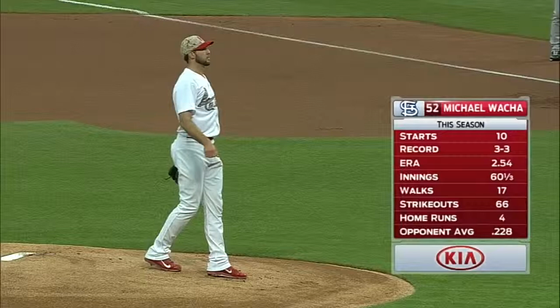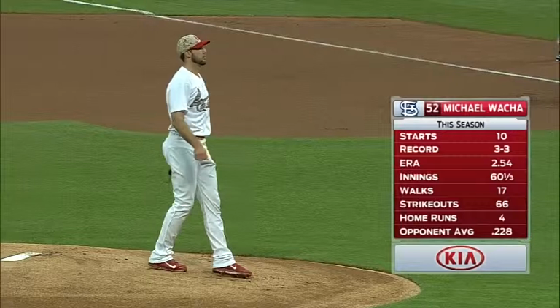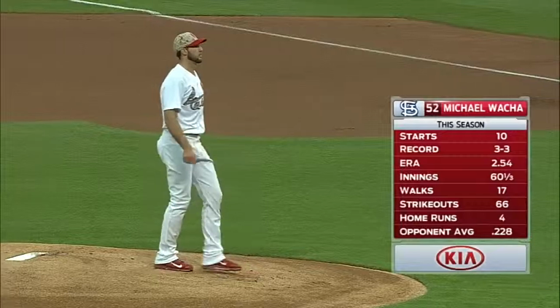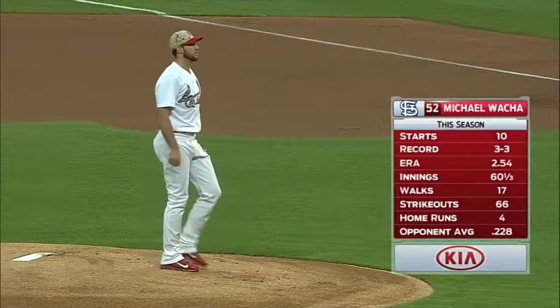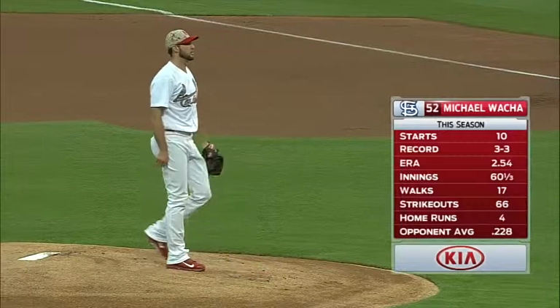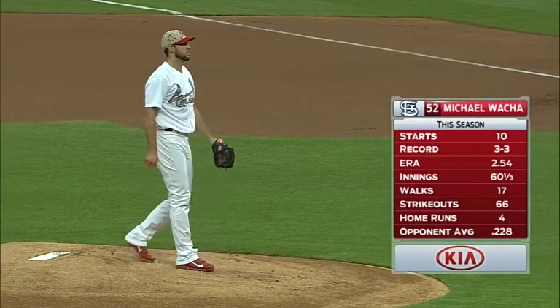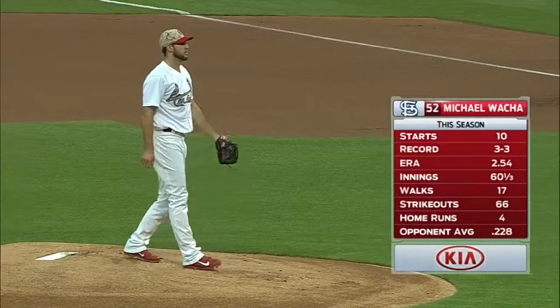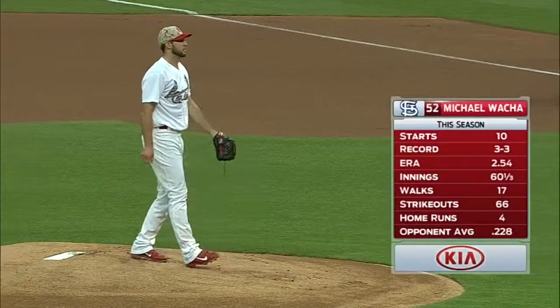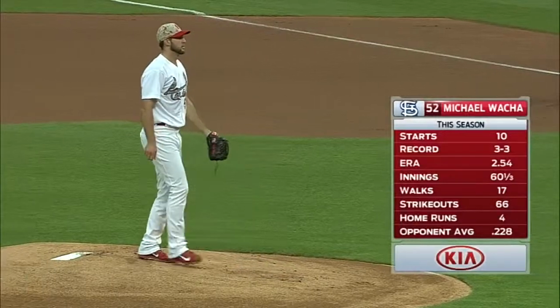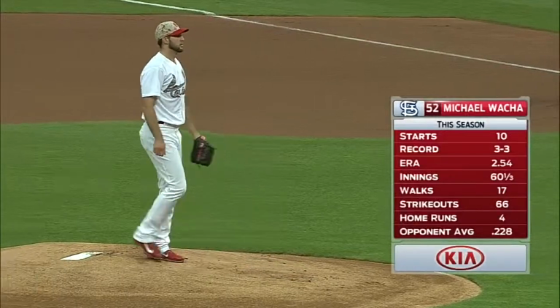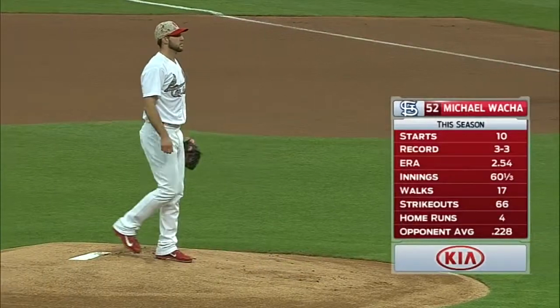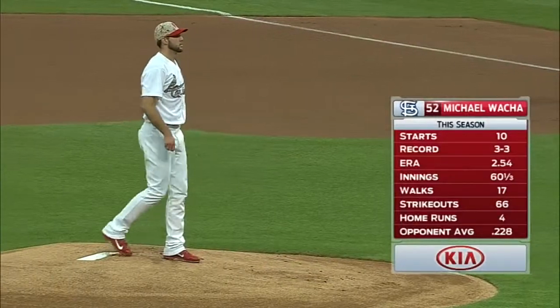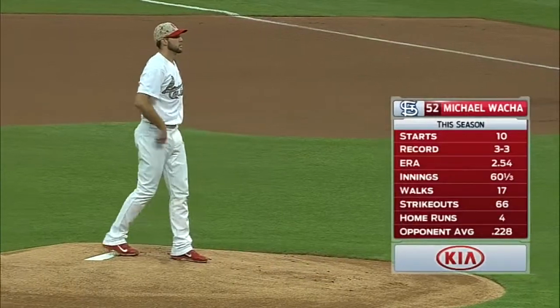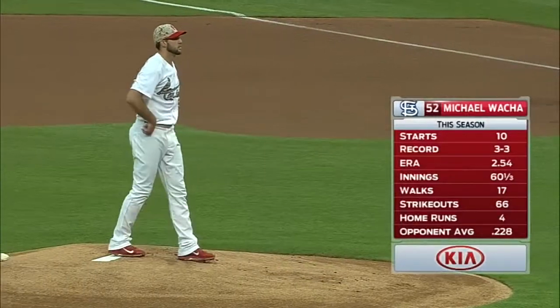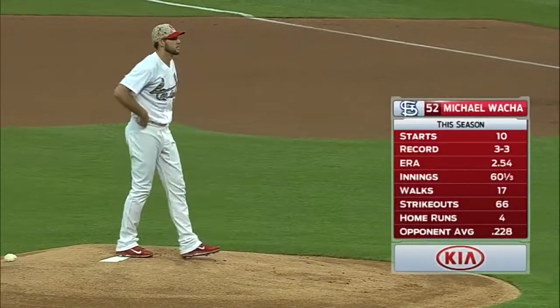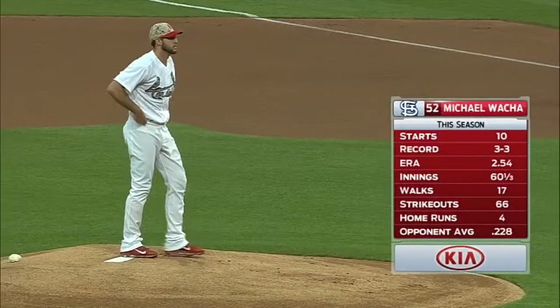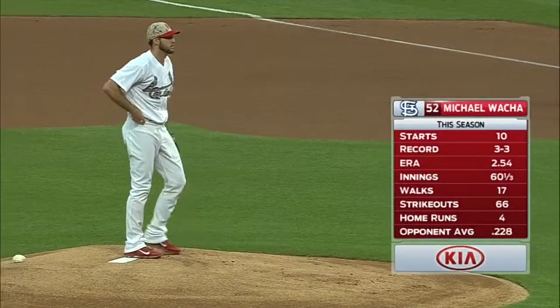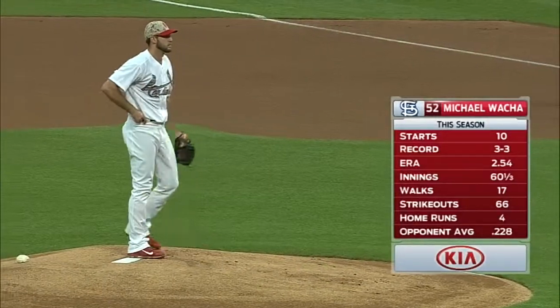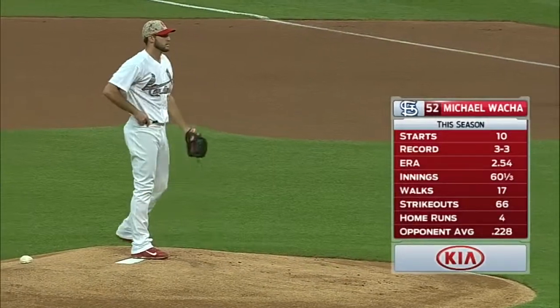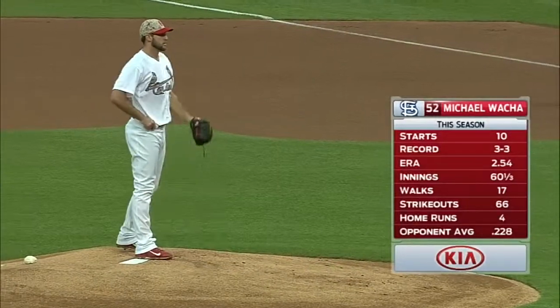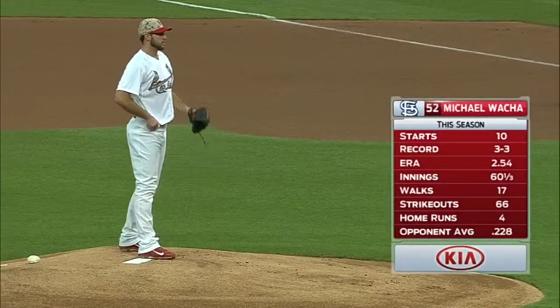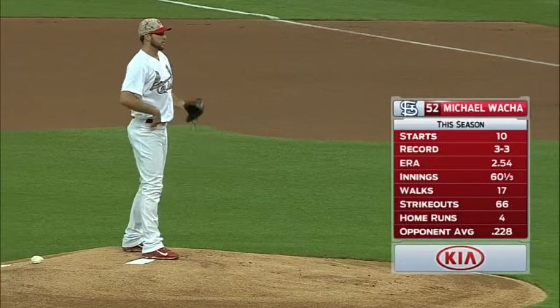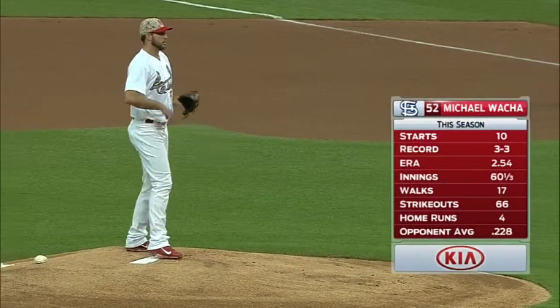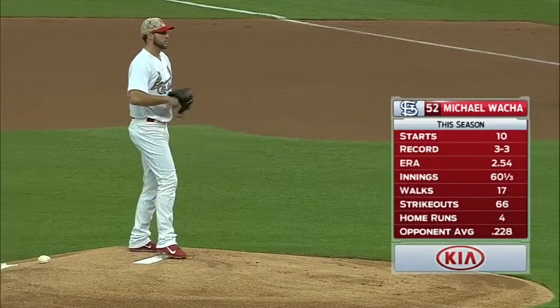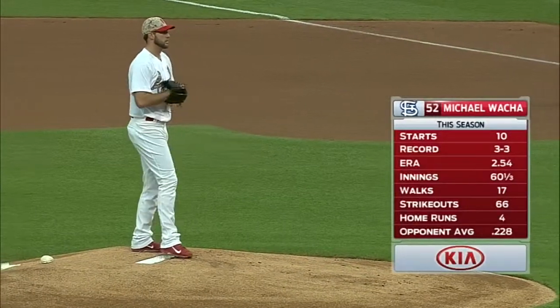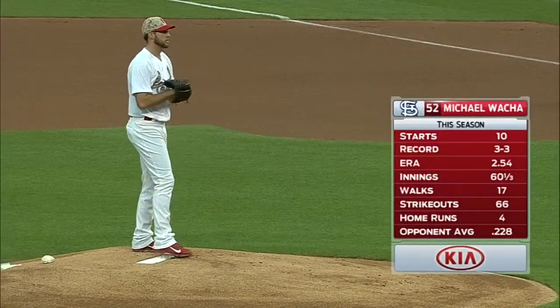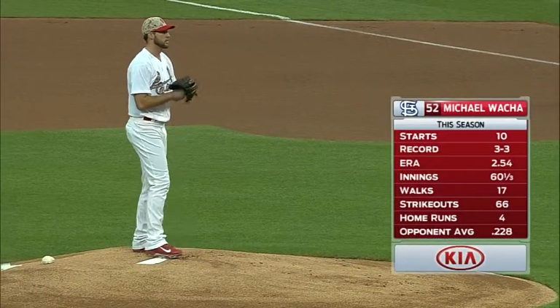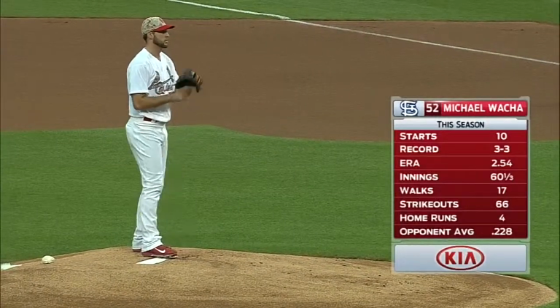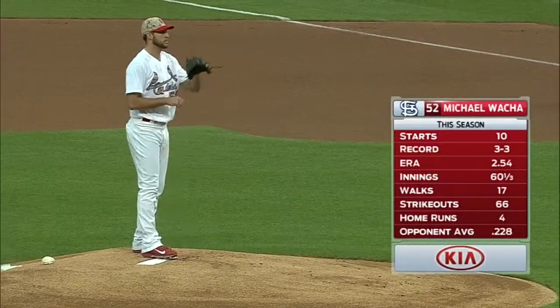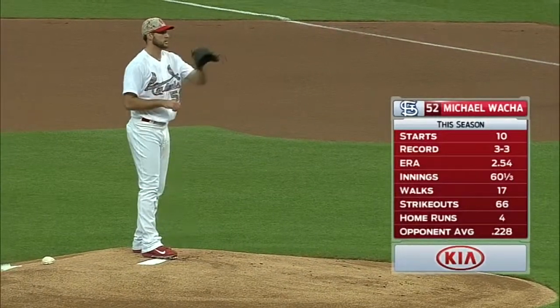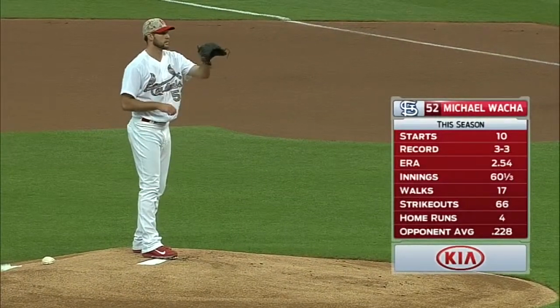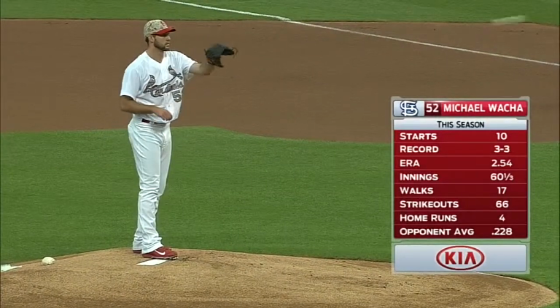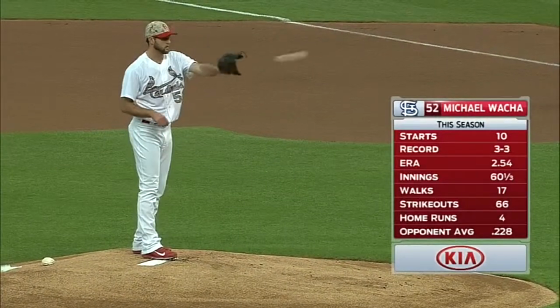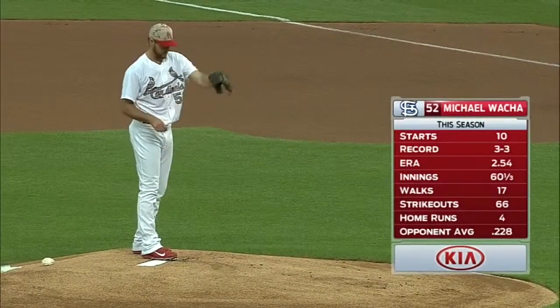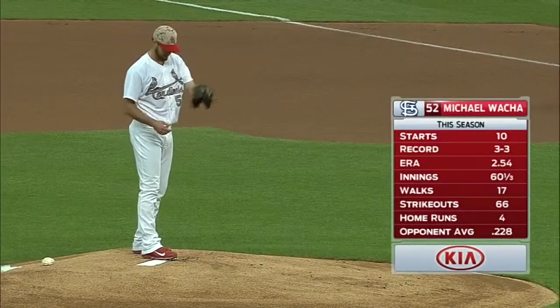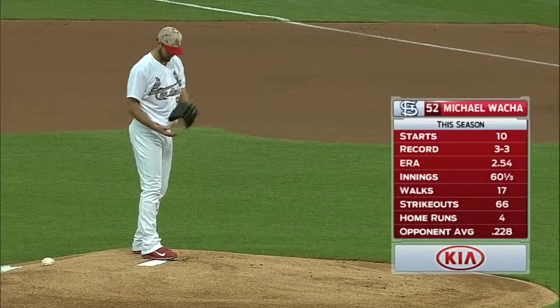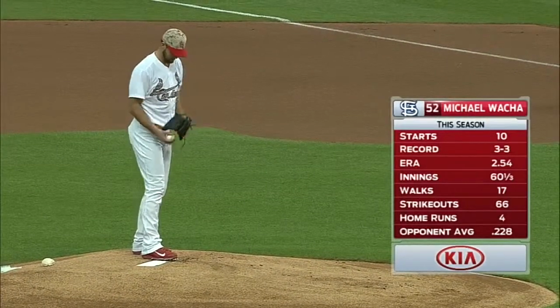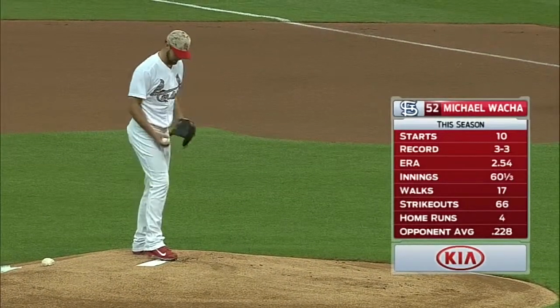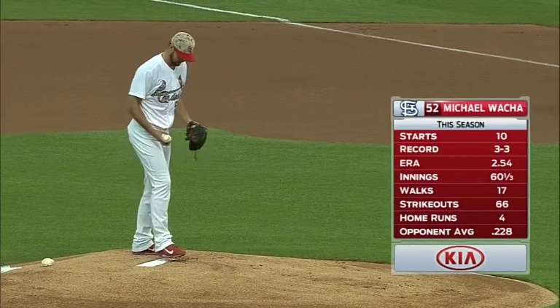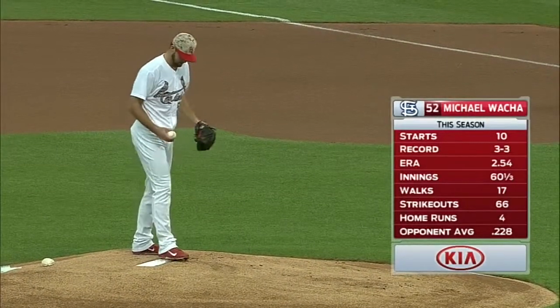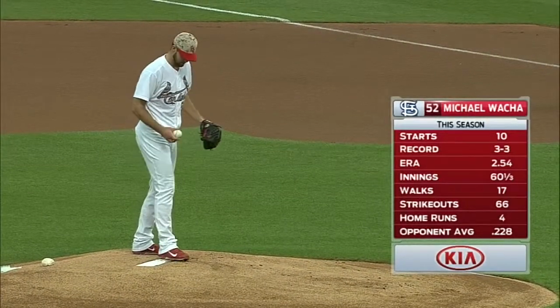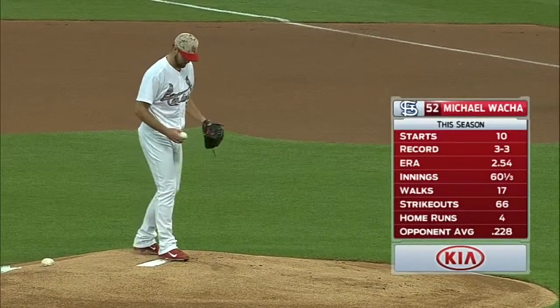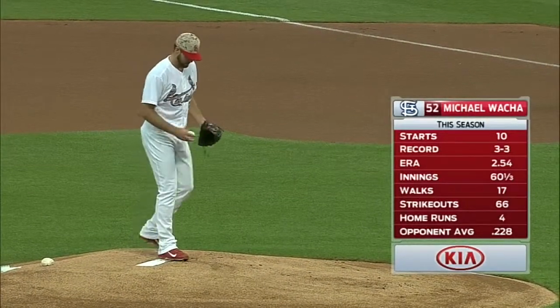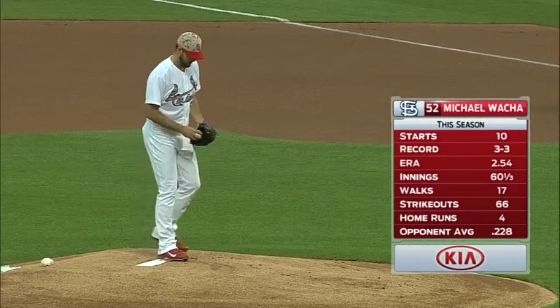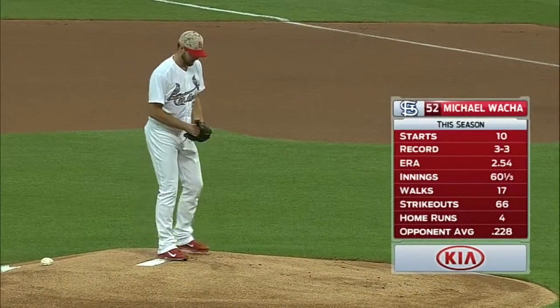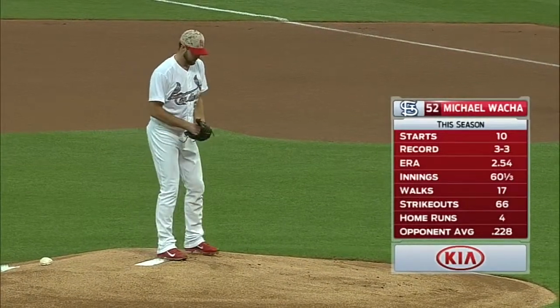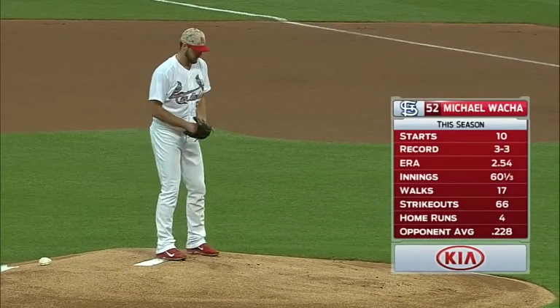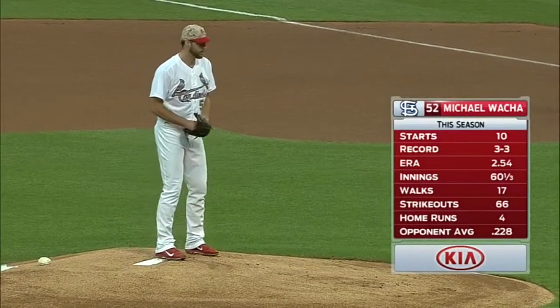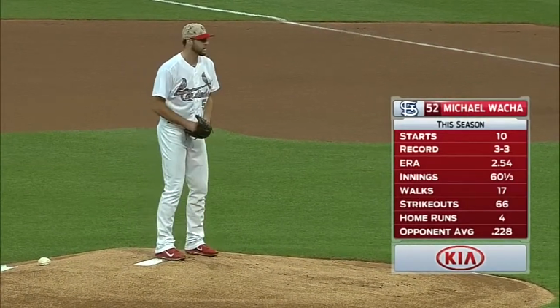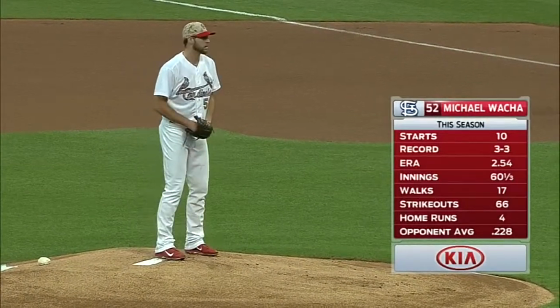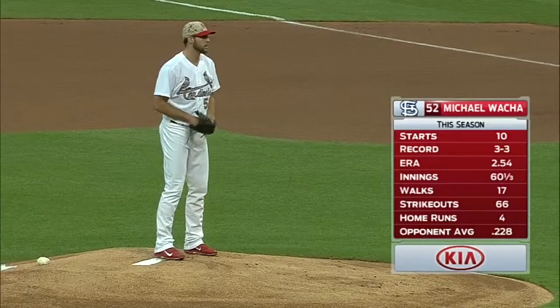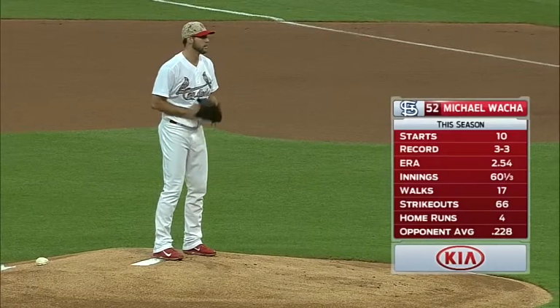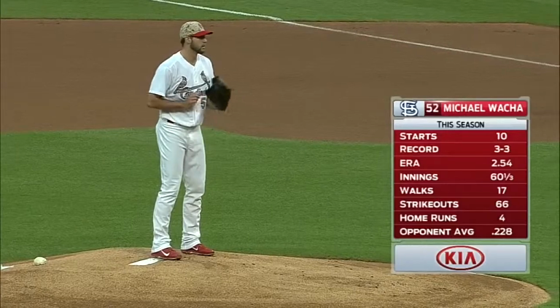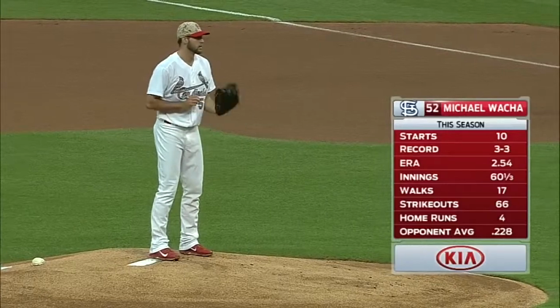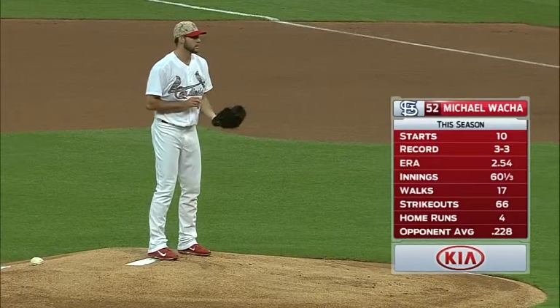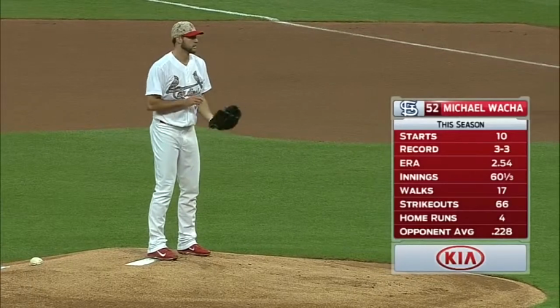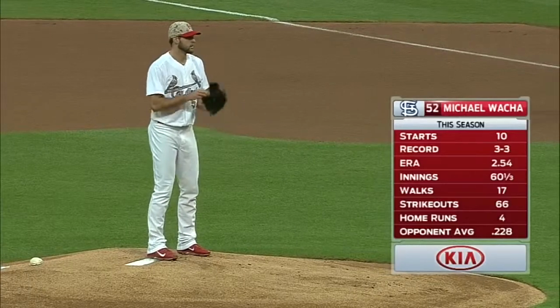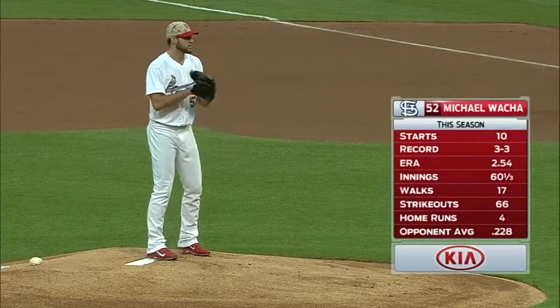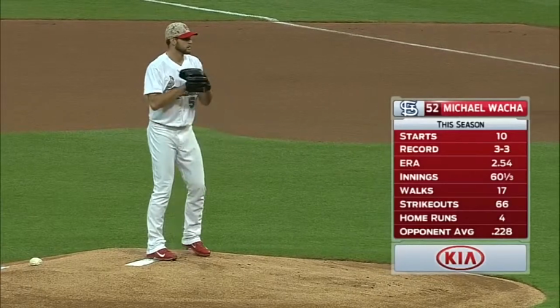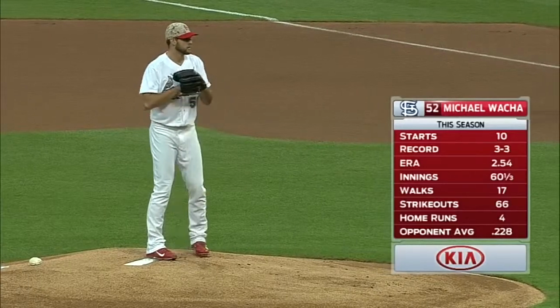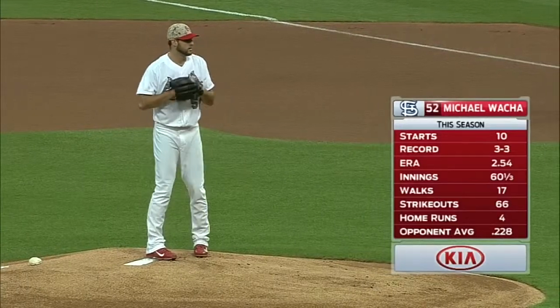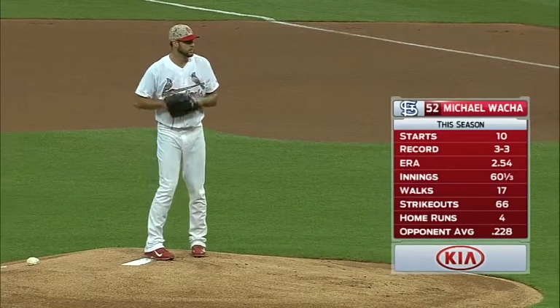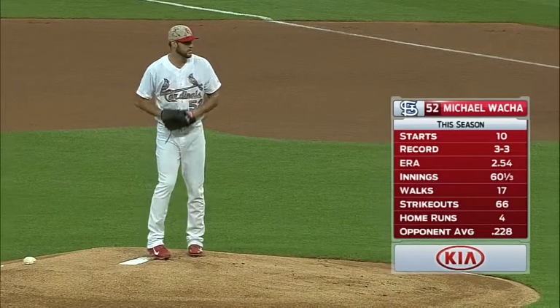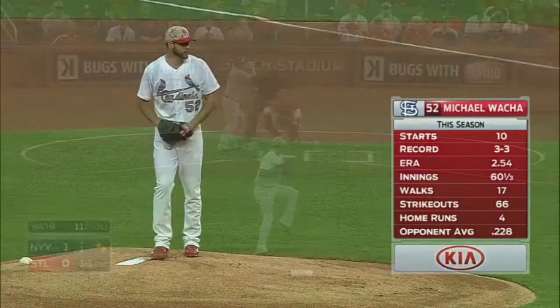Nineteenth overall pick back in 2012, burst onto the major league scene. He's our Kia starter, right hander Michael Walker.